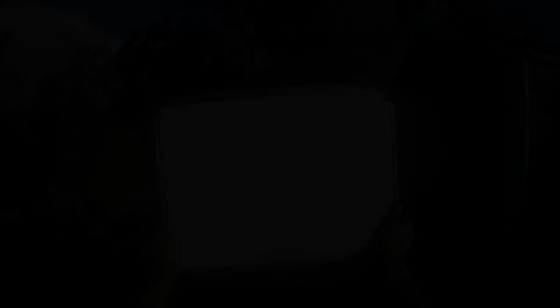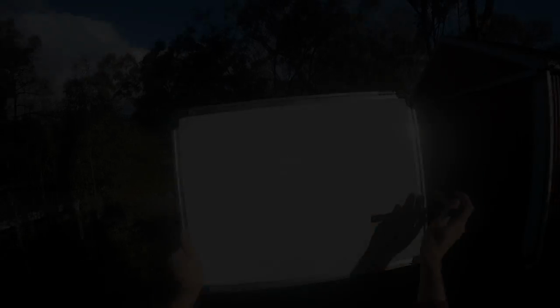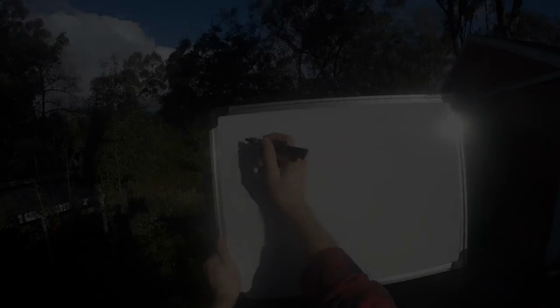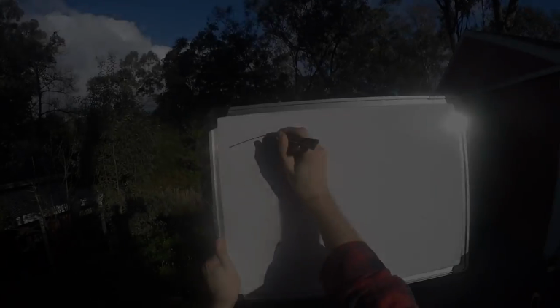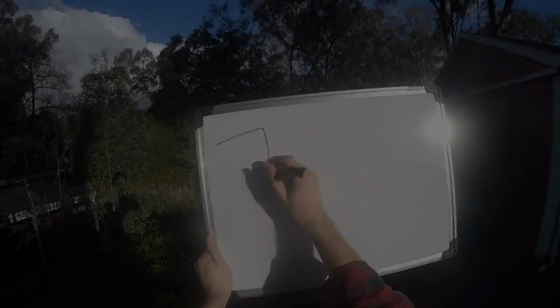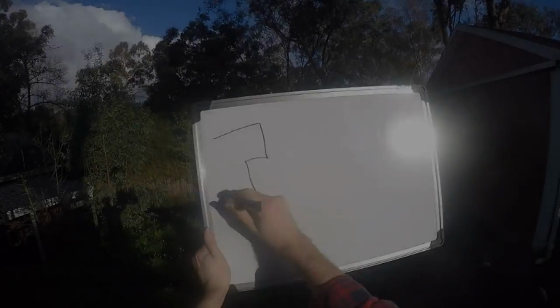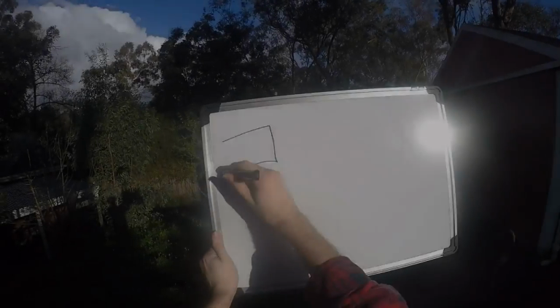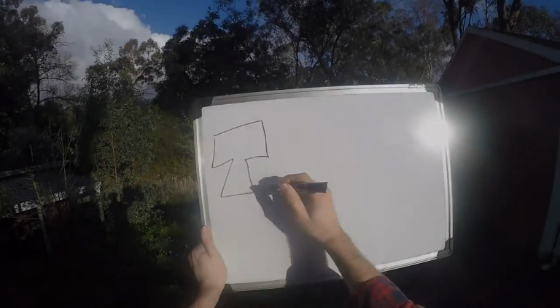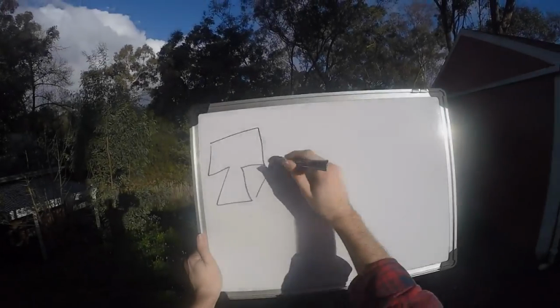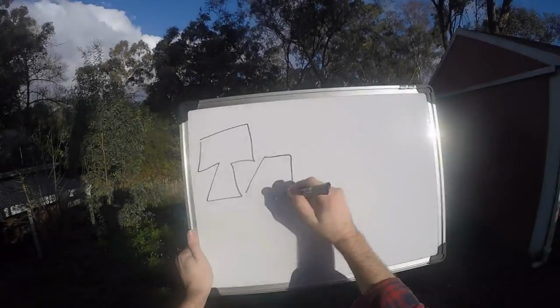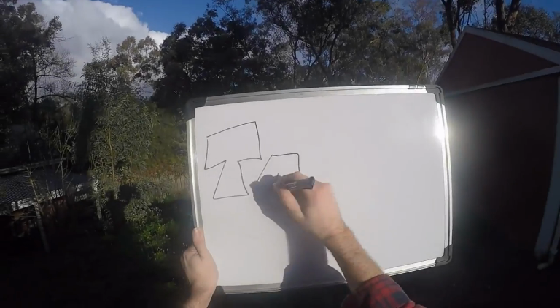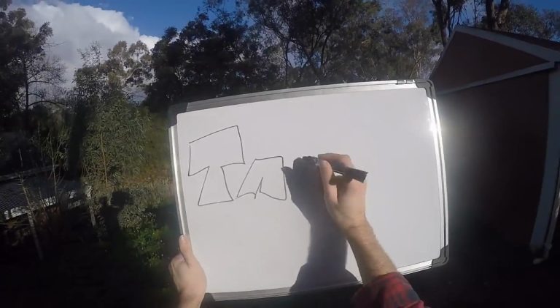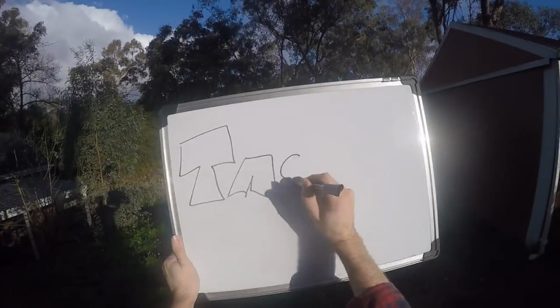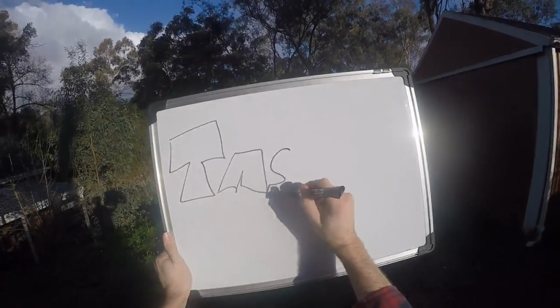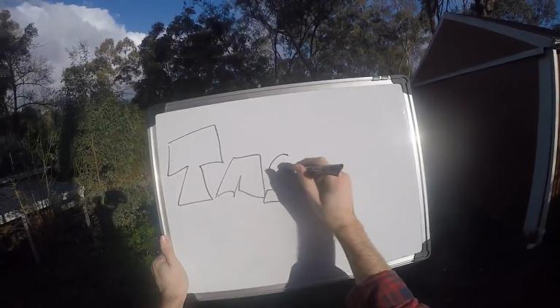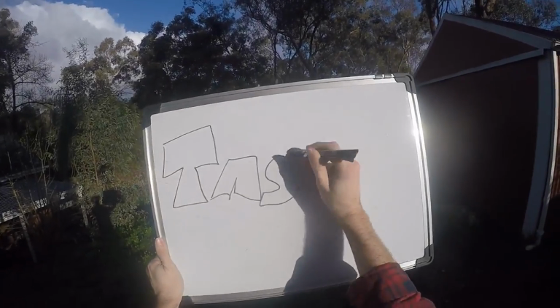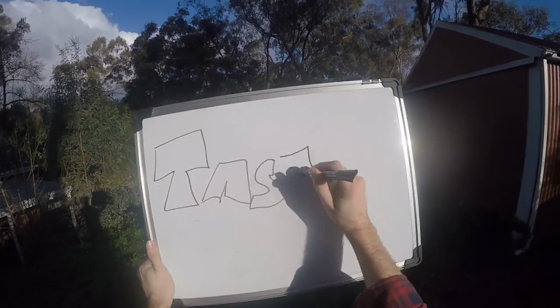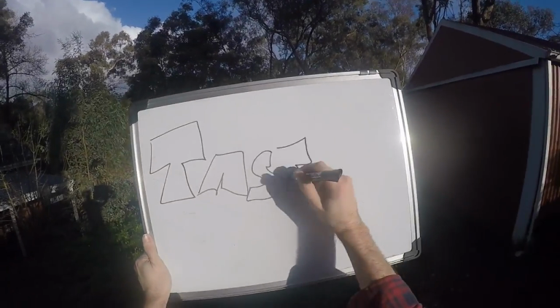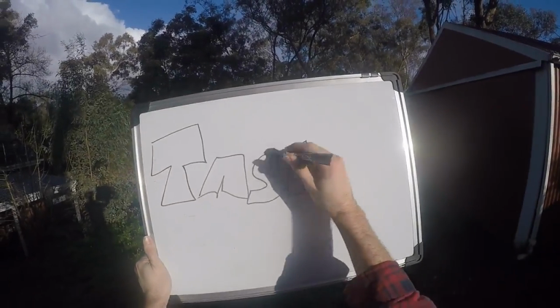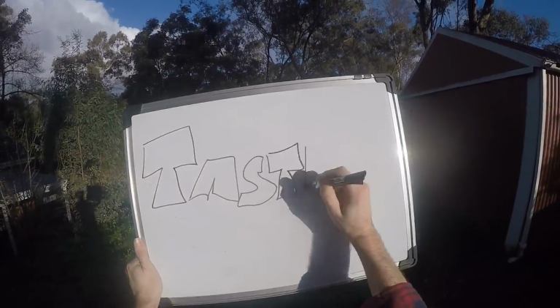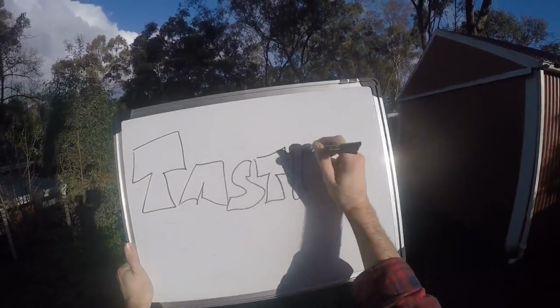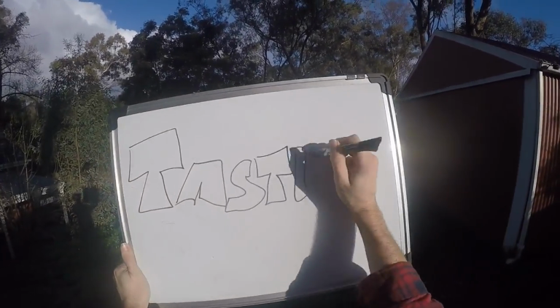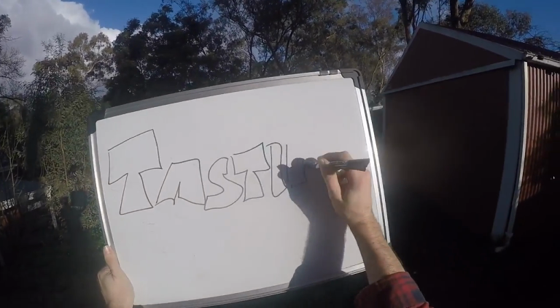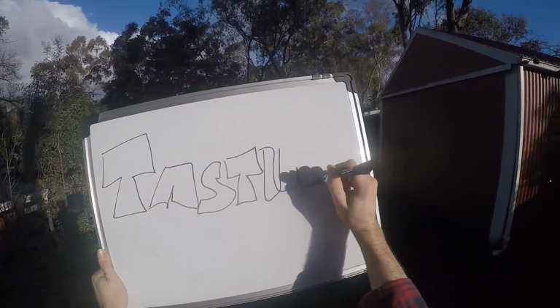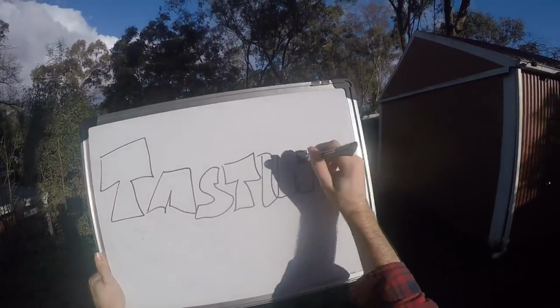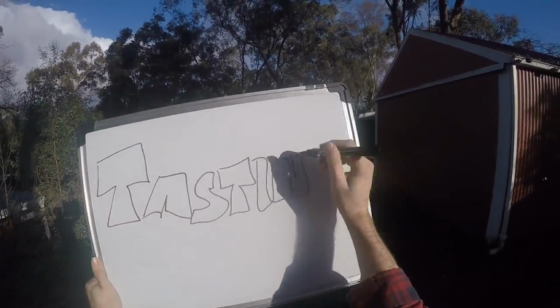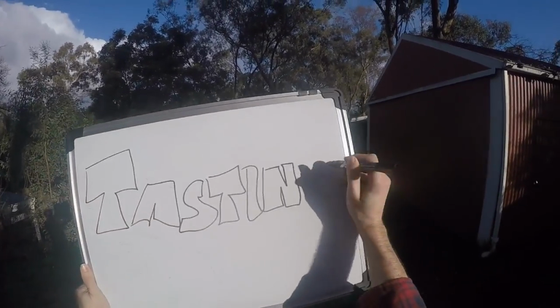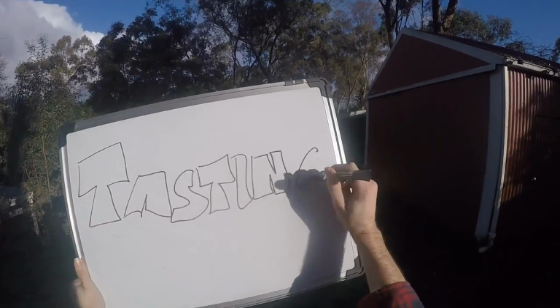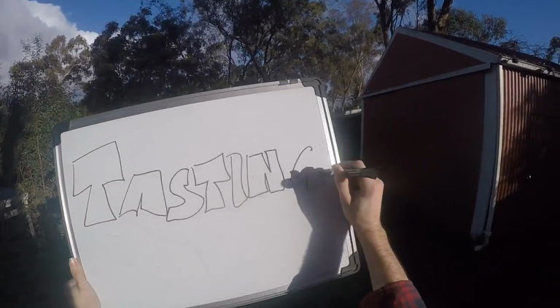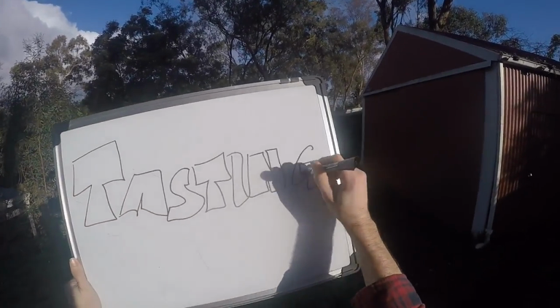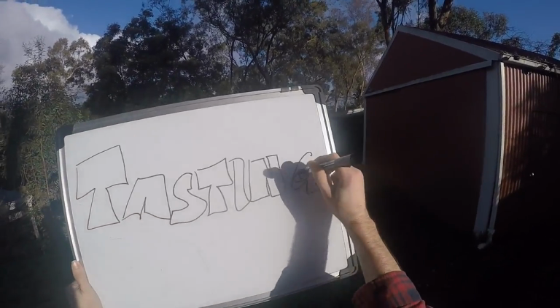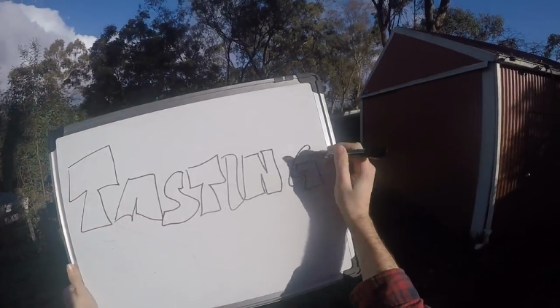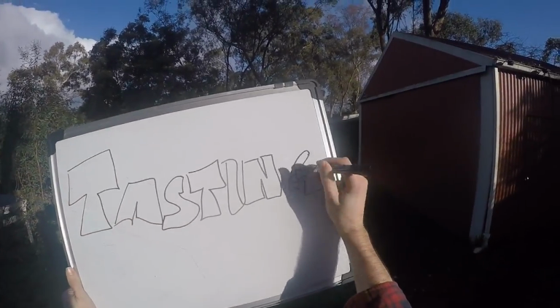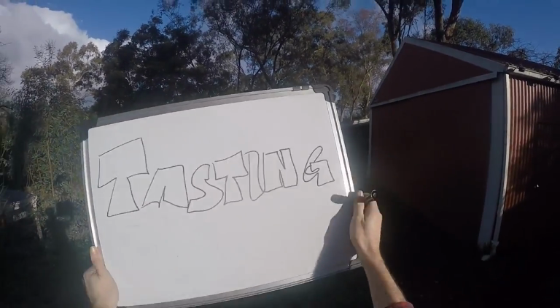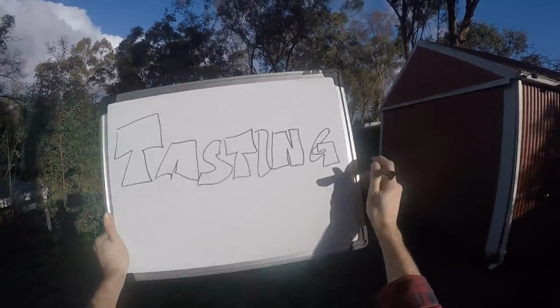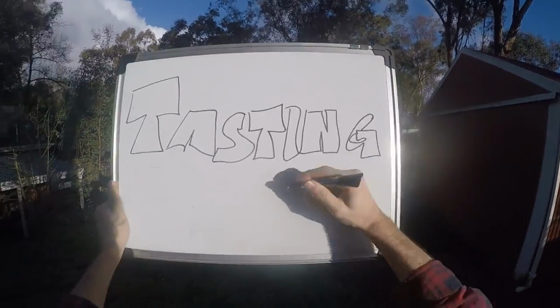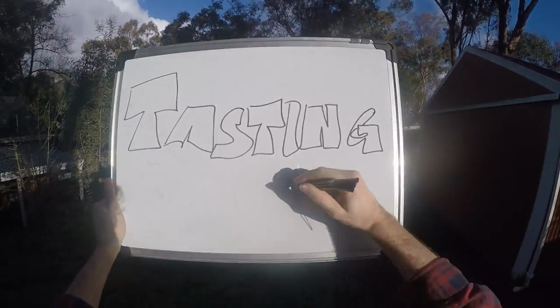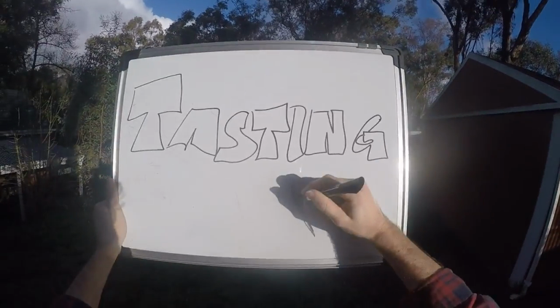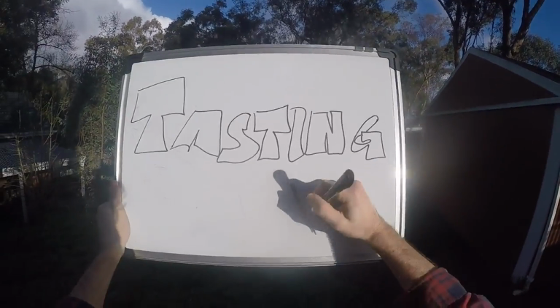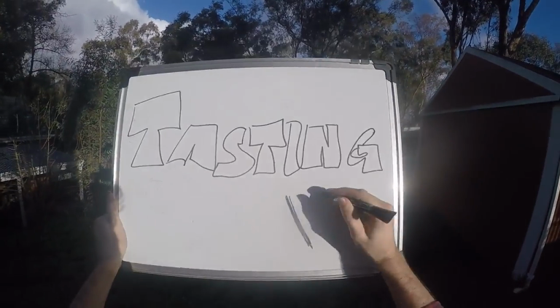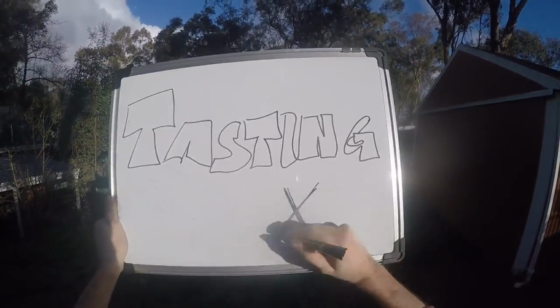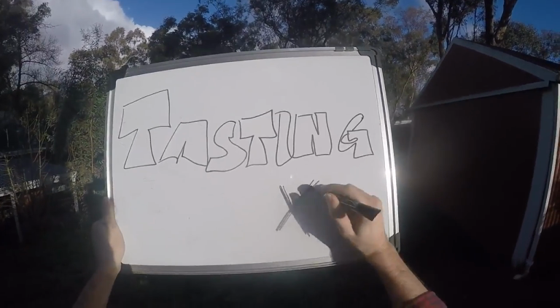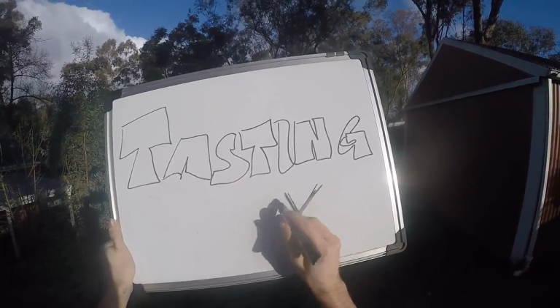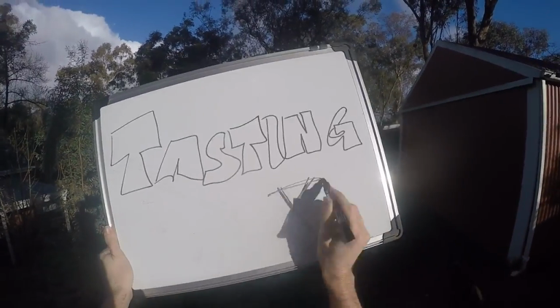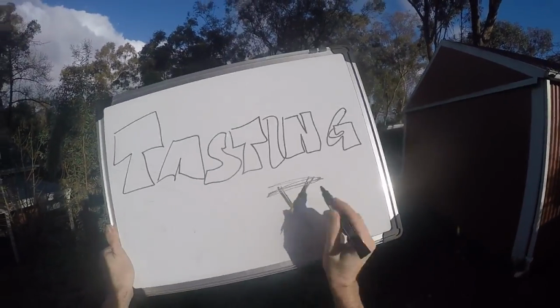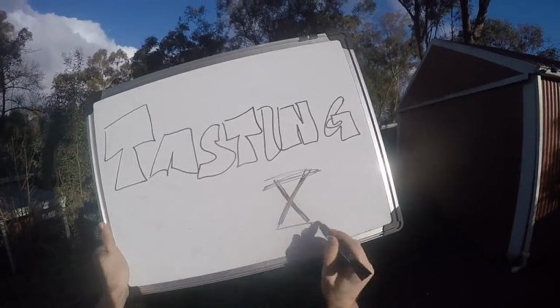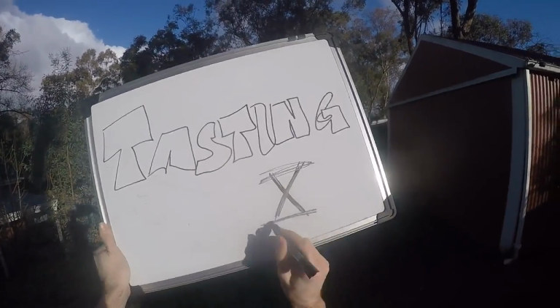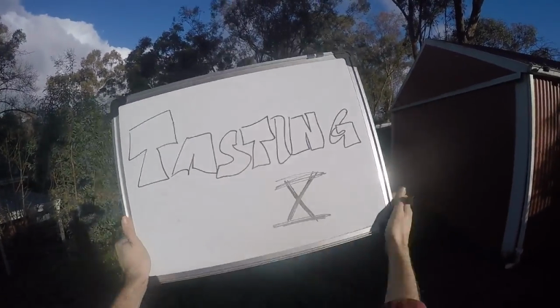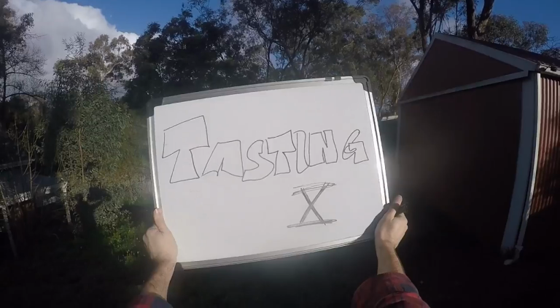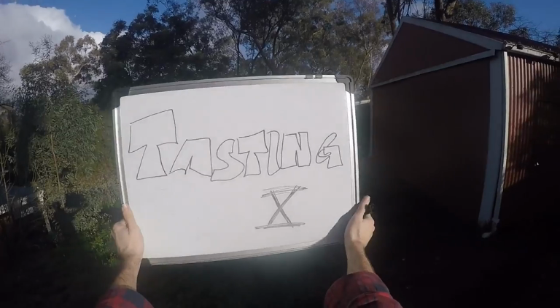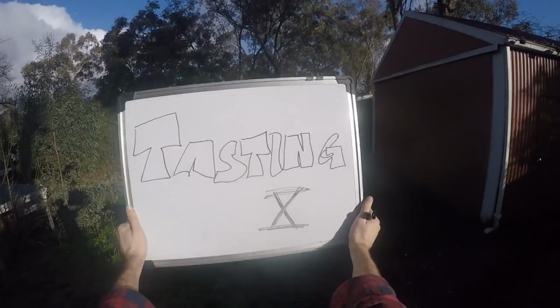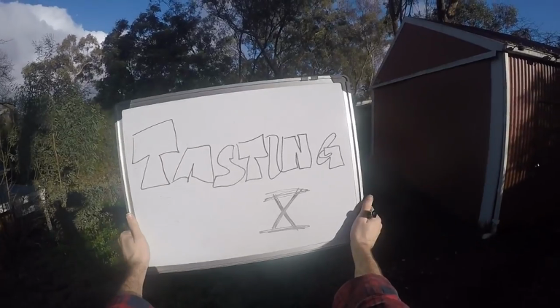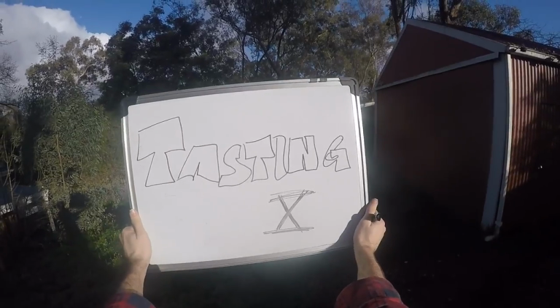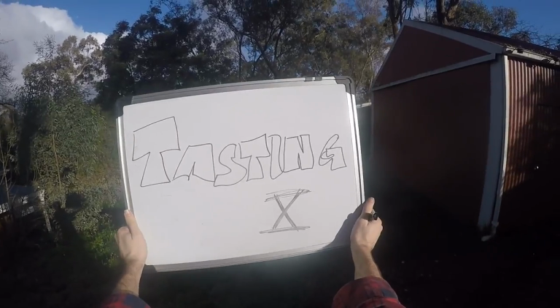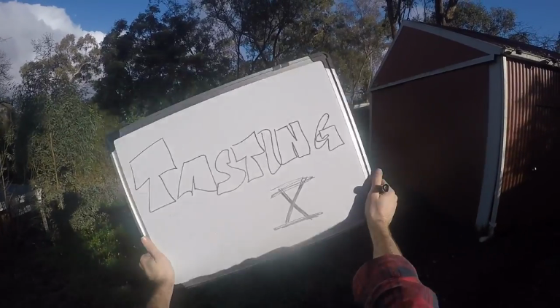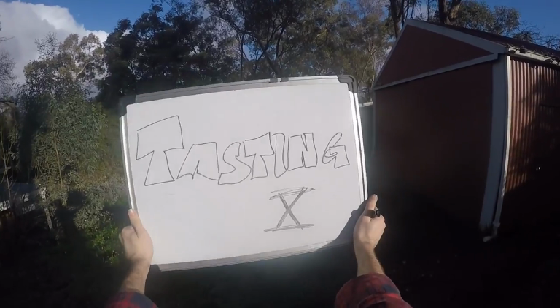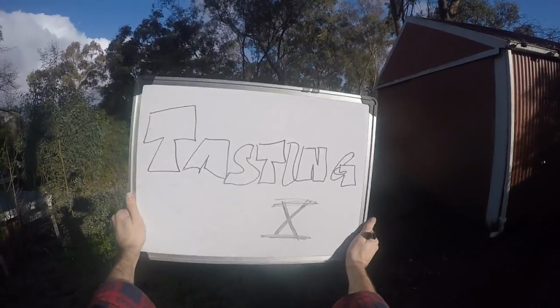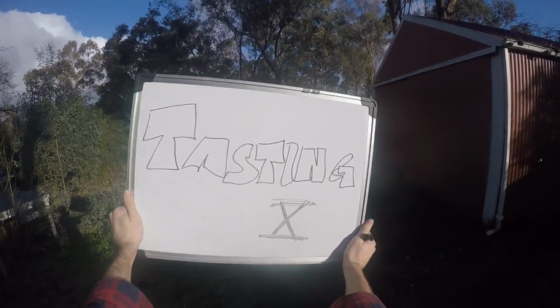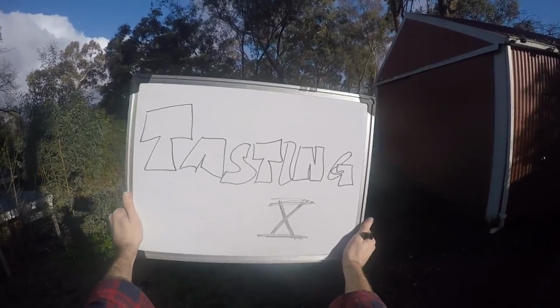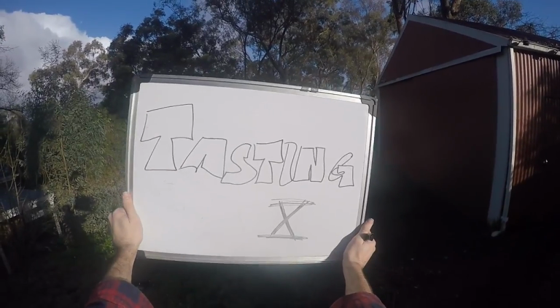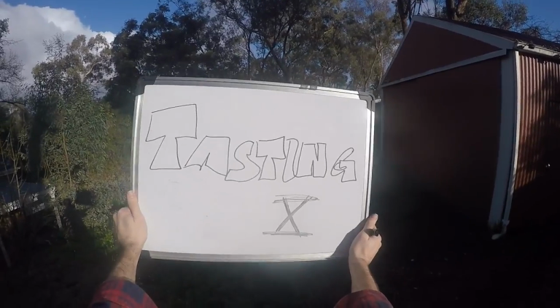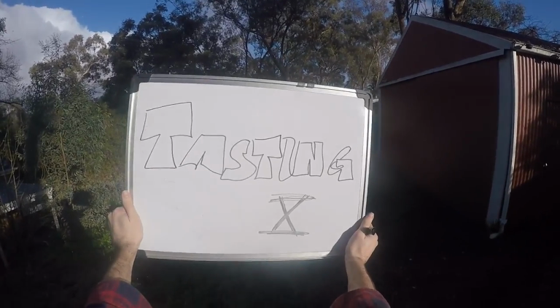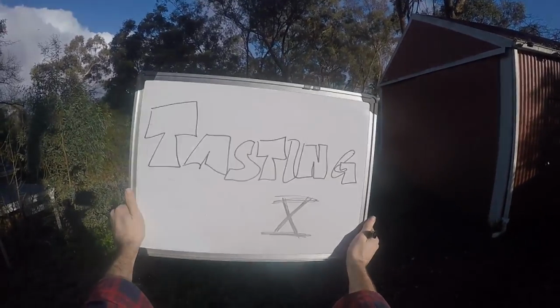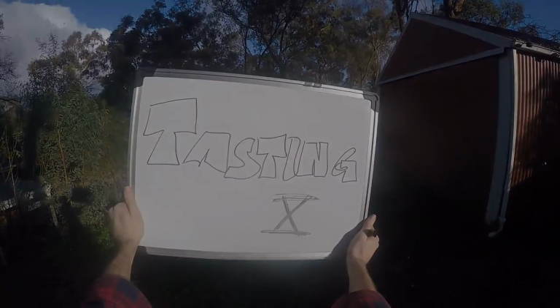Hi everybody, it's tasting day number 10, or as the Romans used to say it, Drinker's Maximus number X.